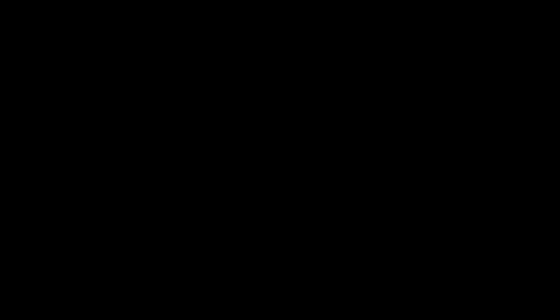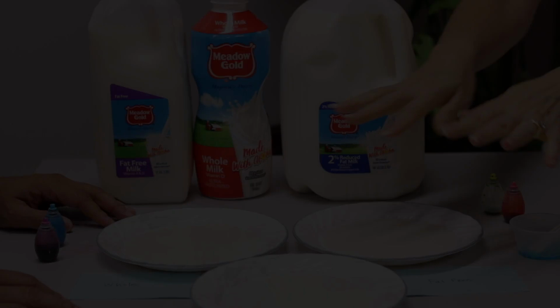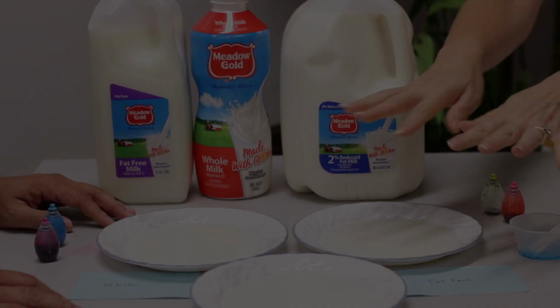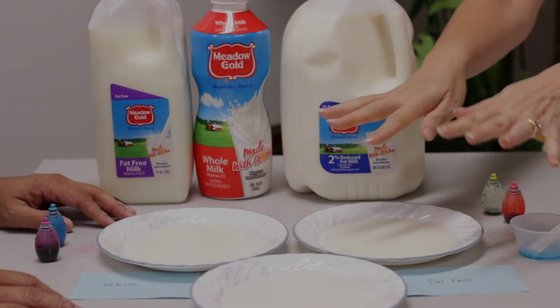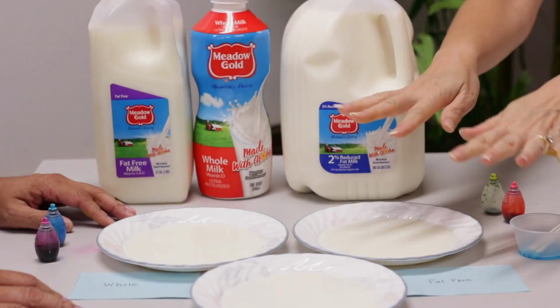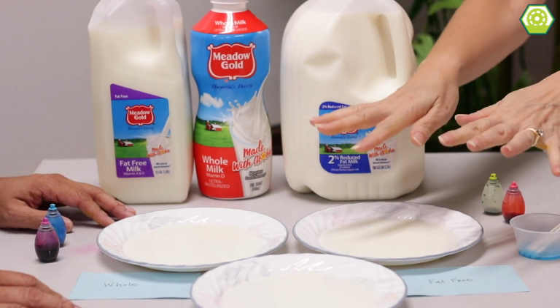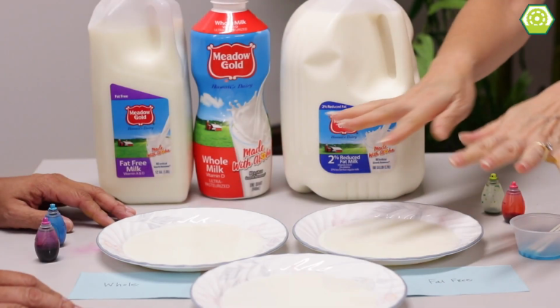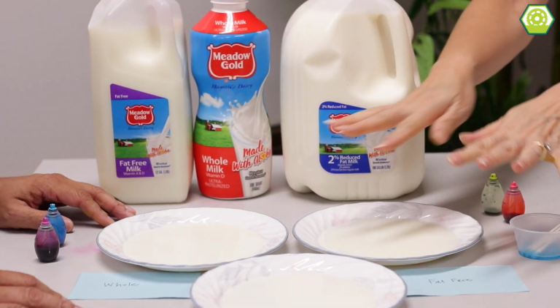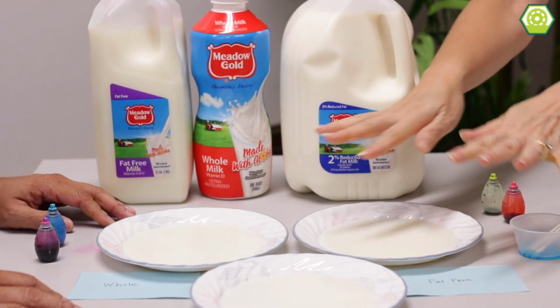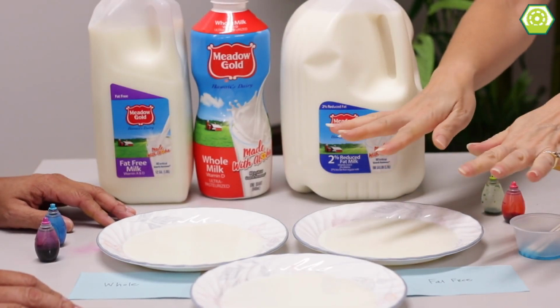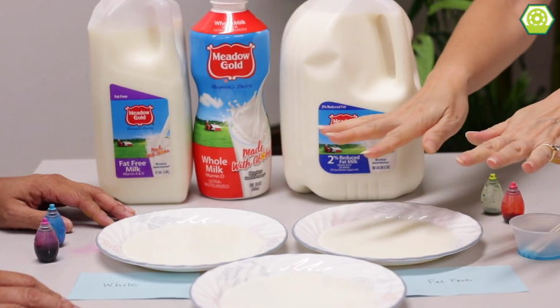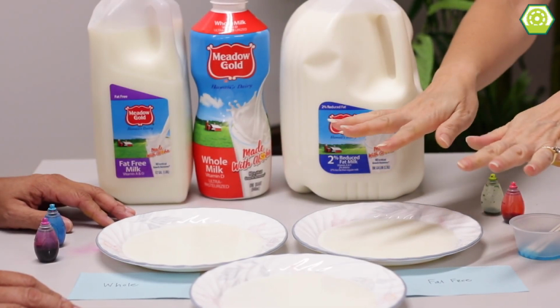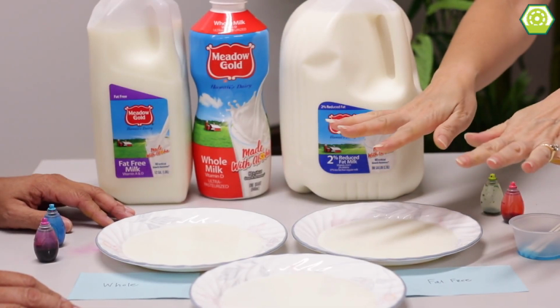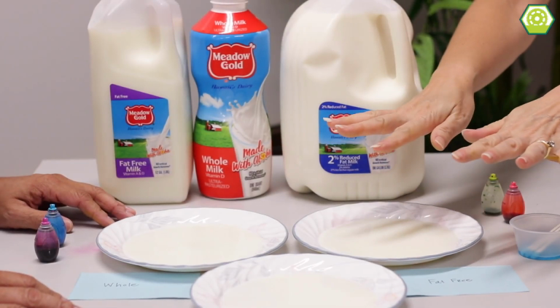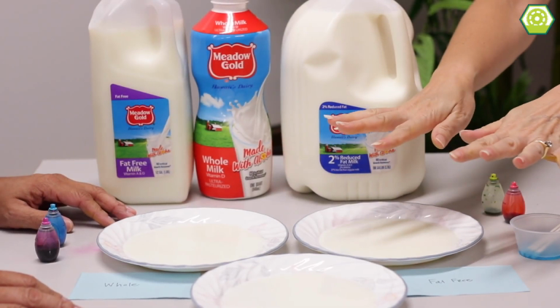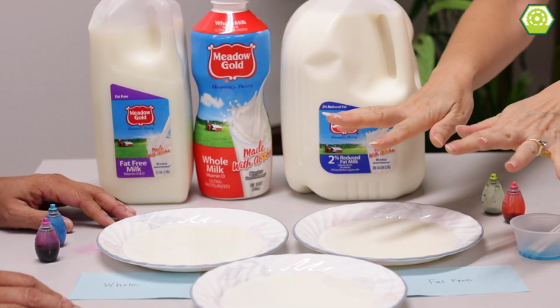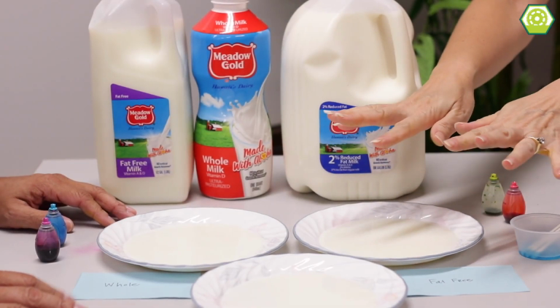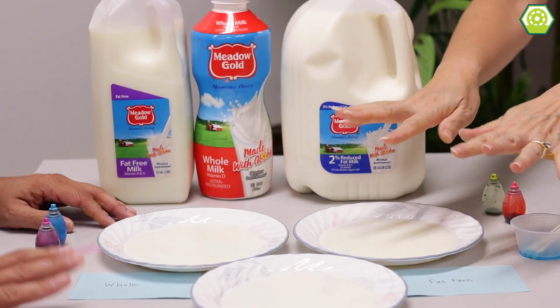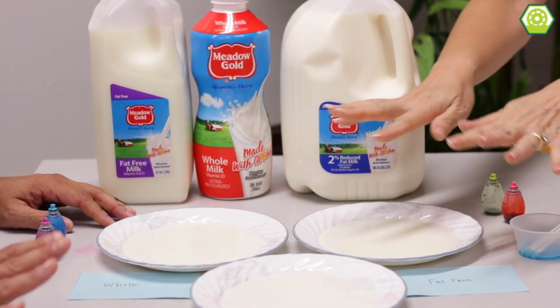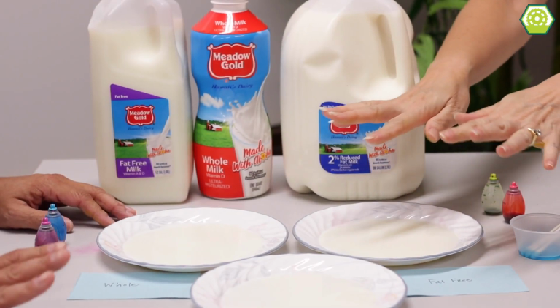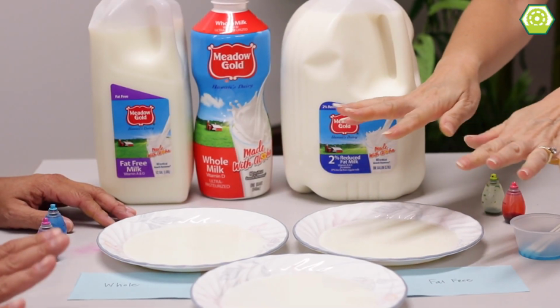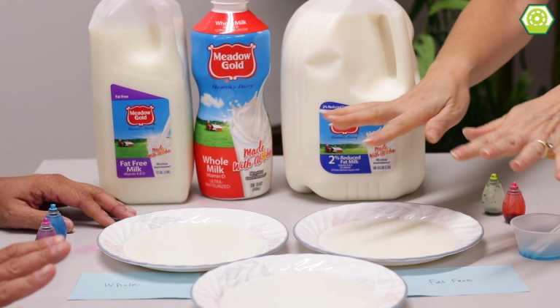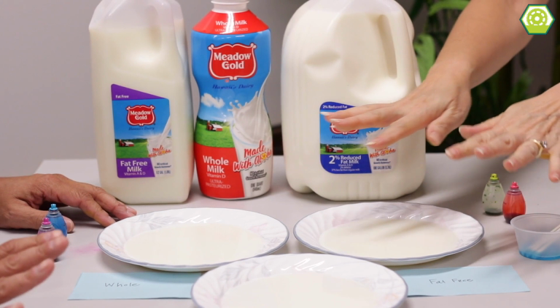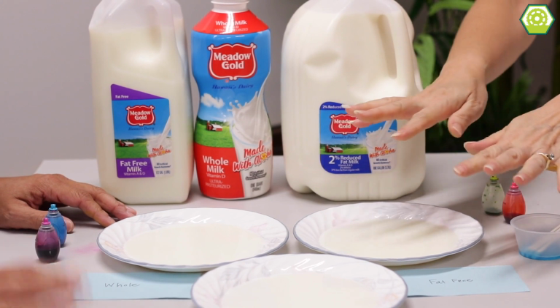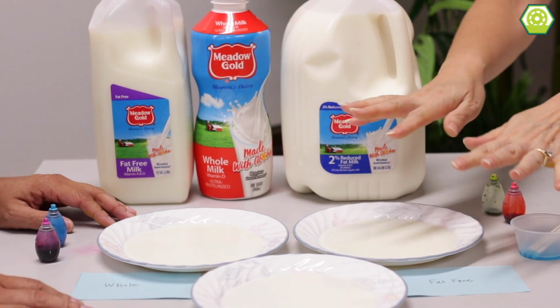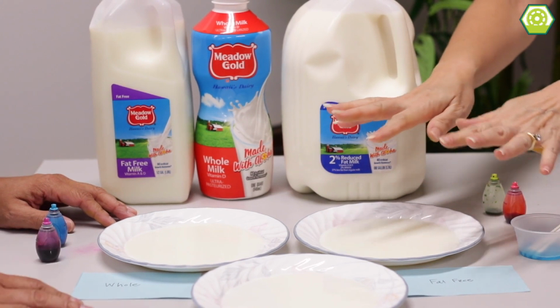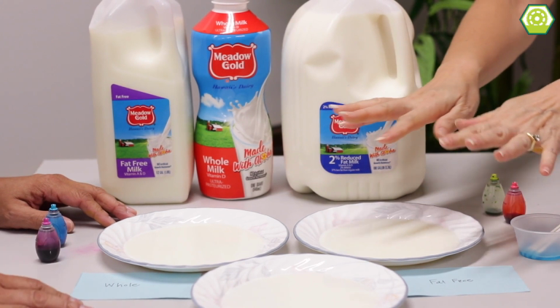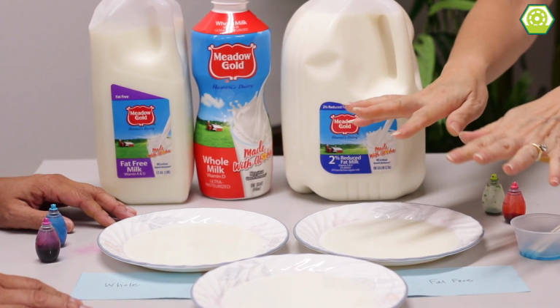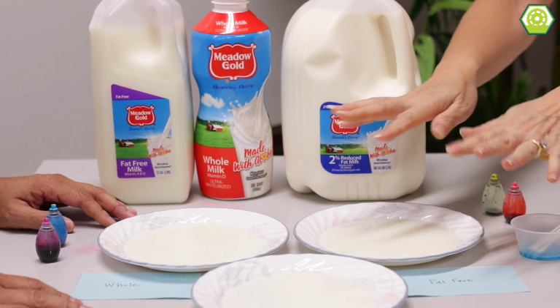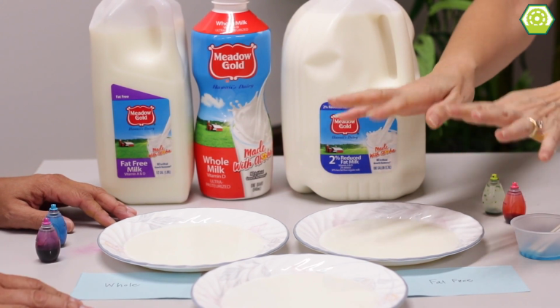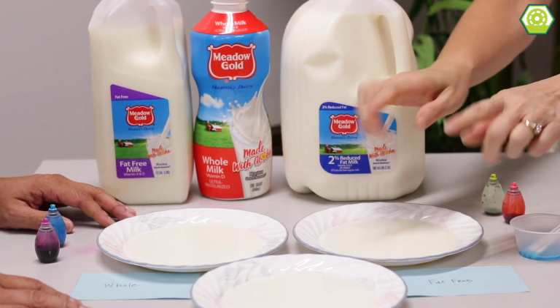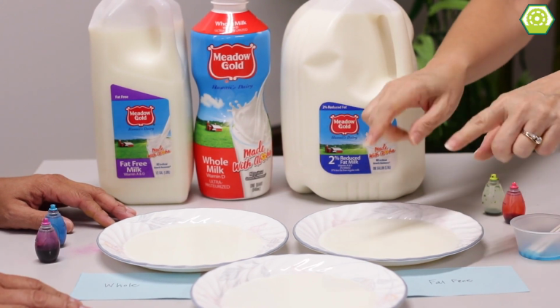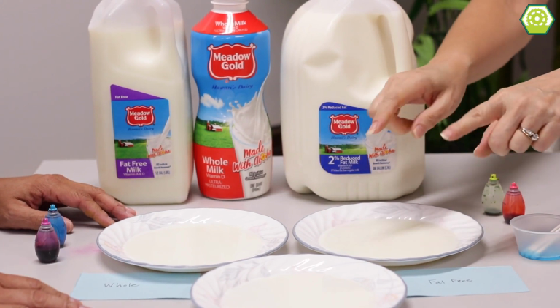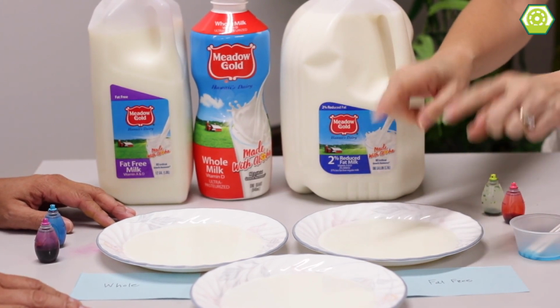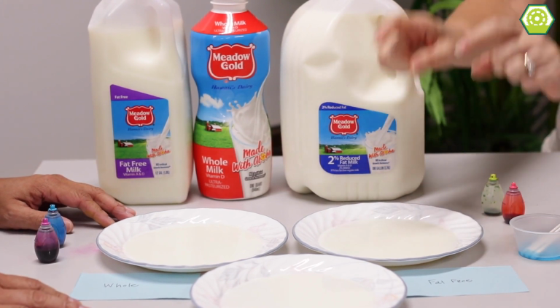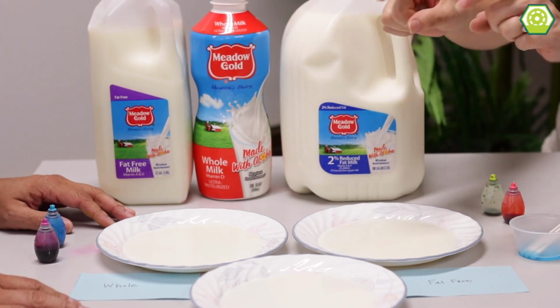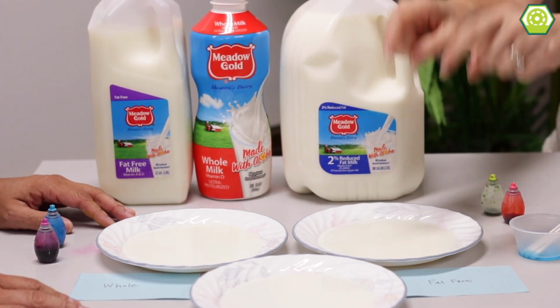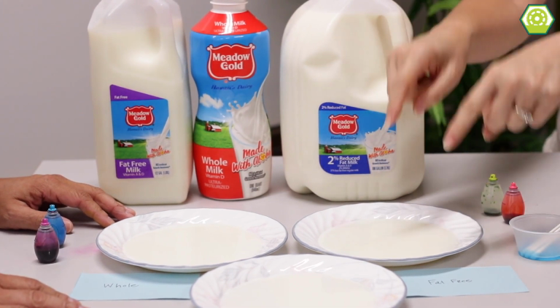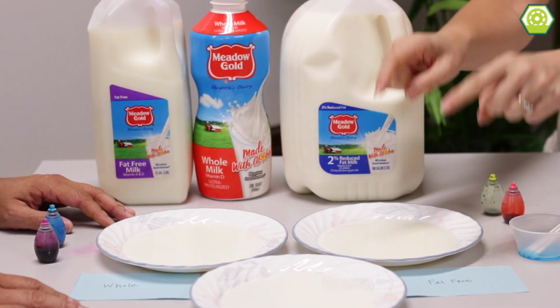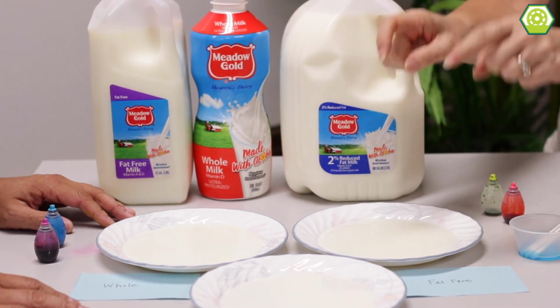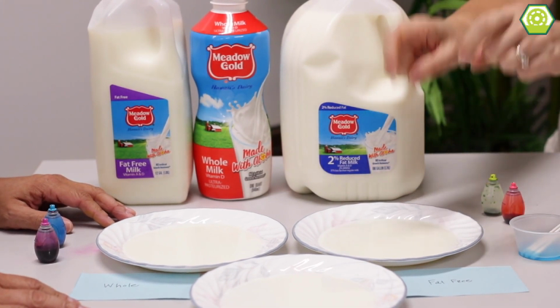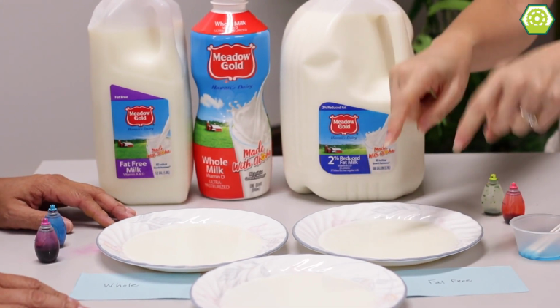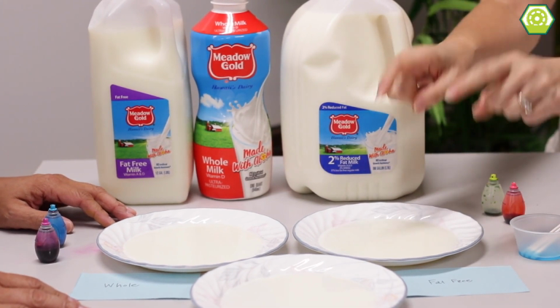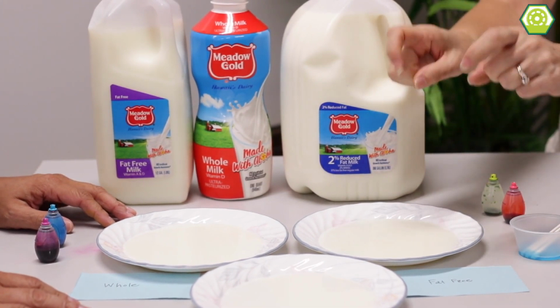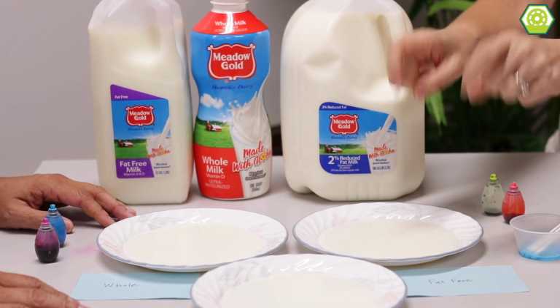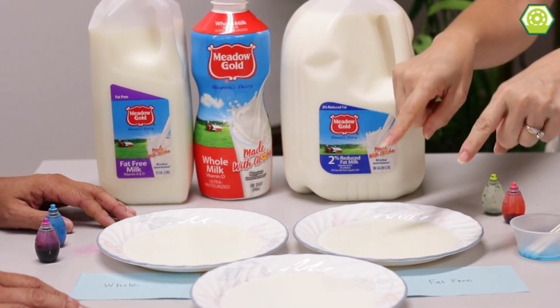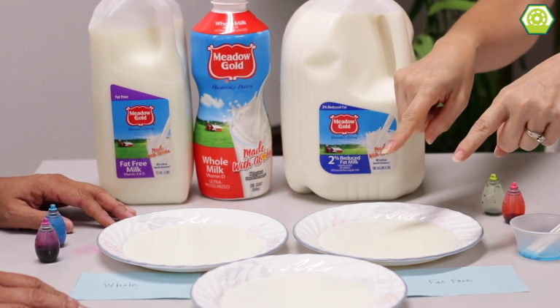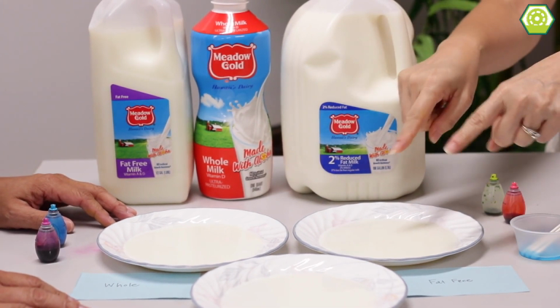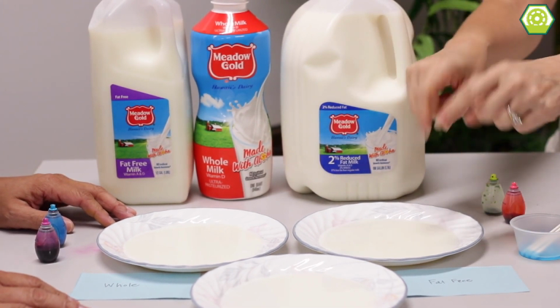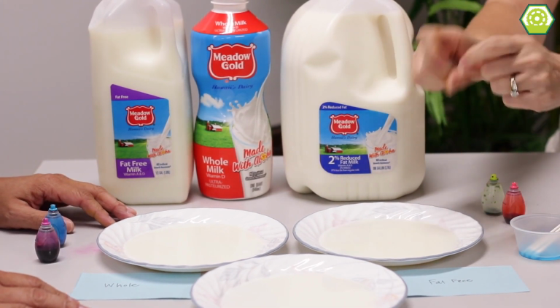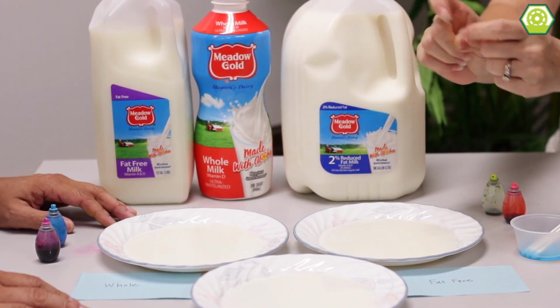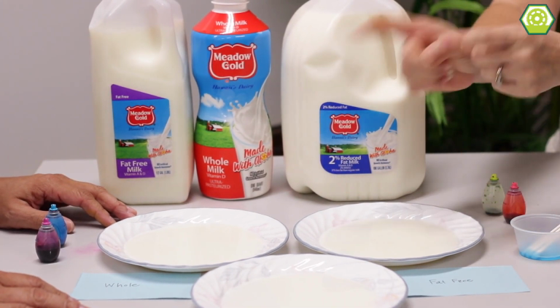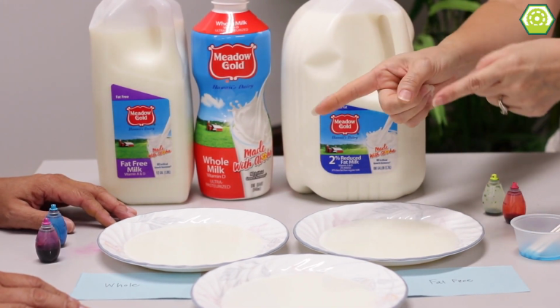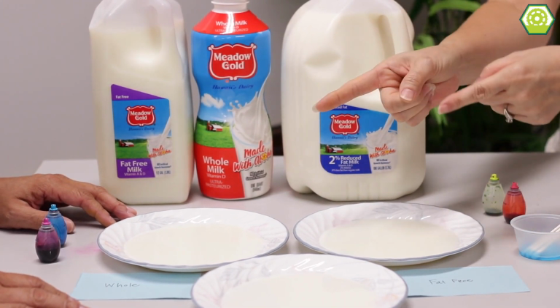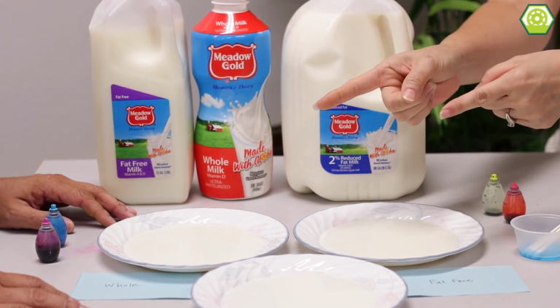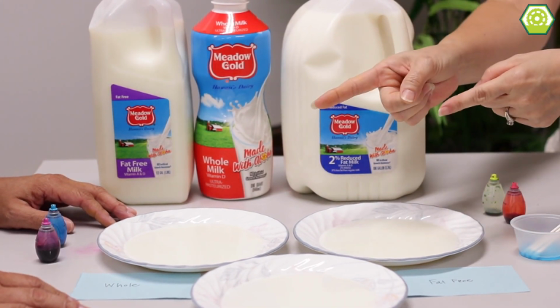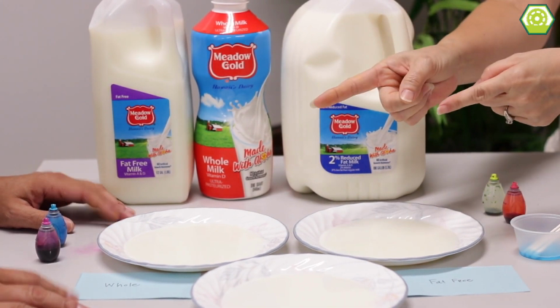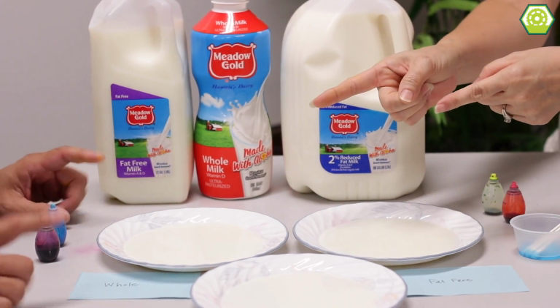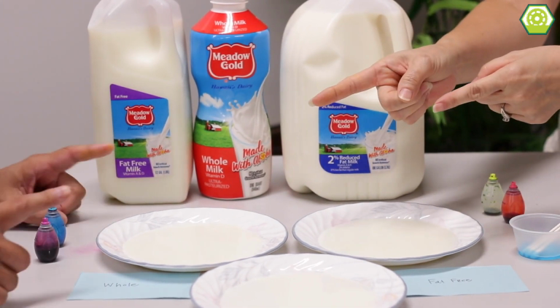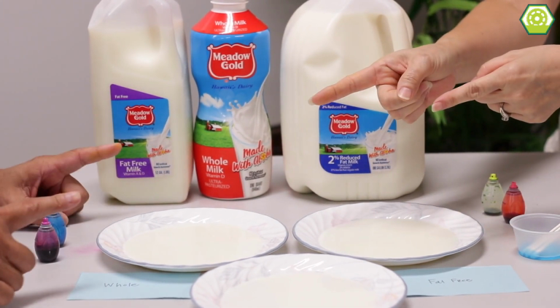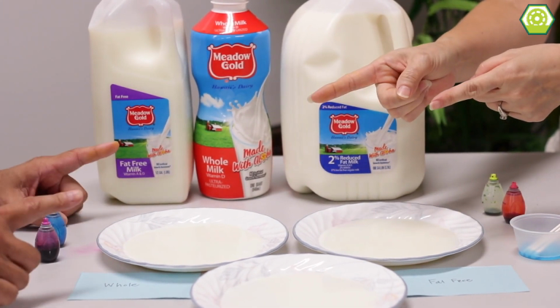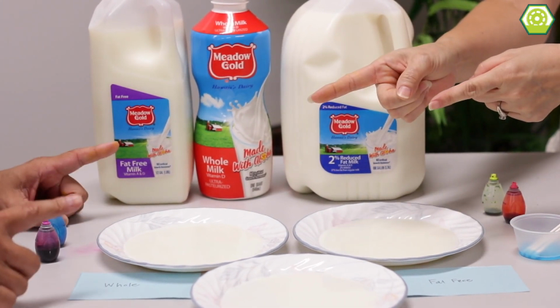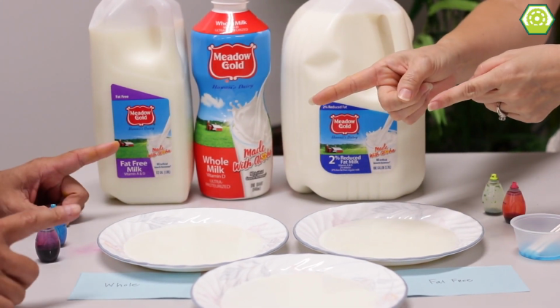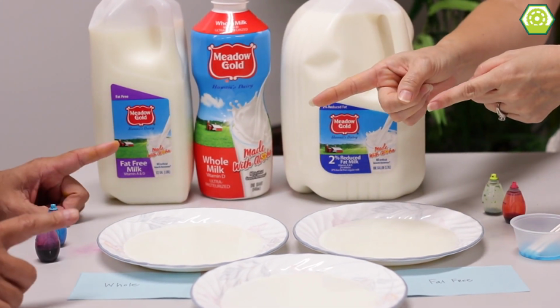Hi, welcome to Hands on Science, where if you ever need something to do, this is the place to be. This is Cor. This is Mel.